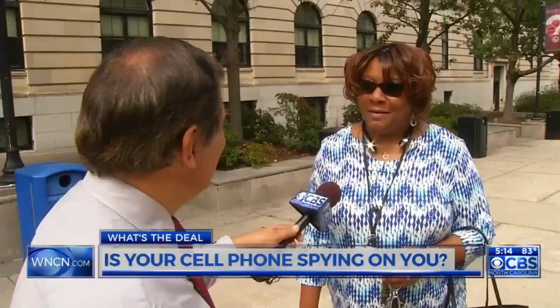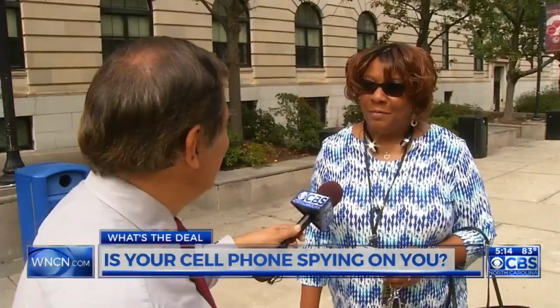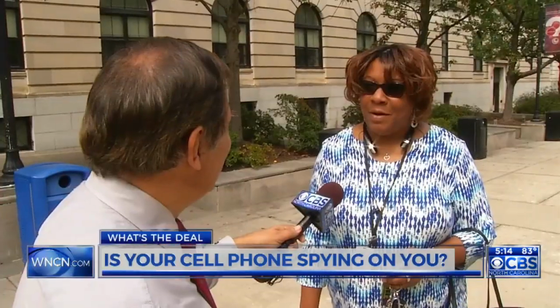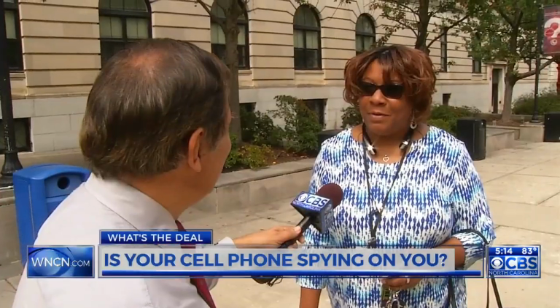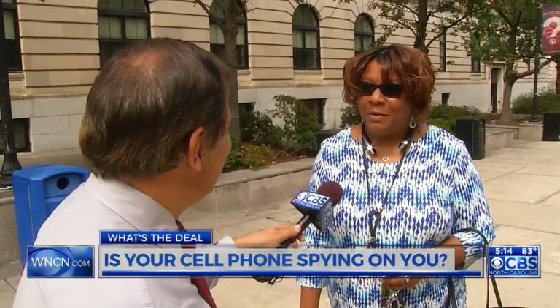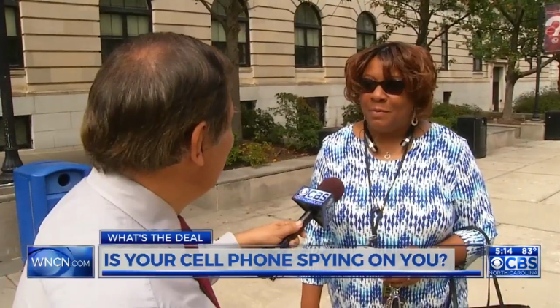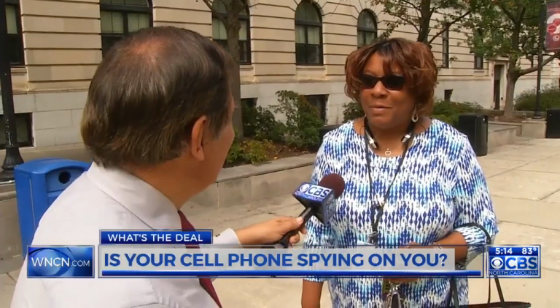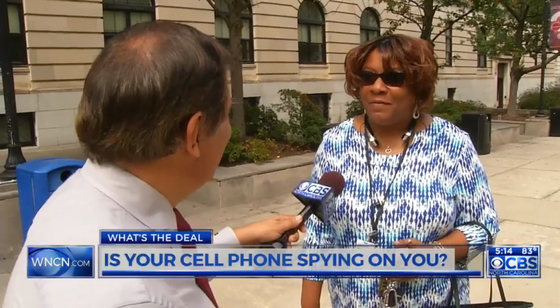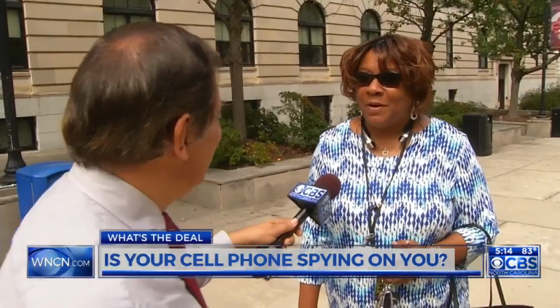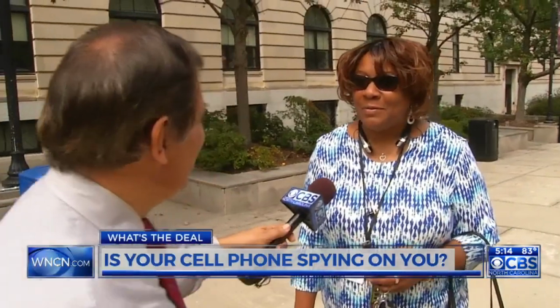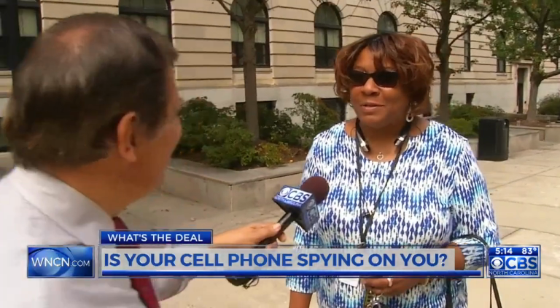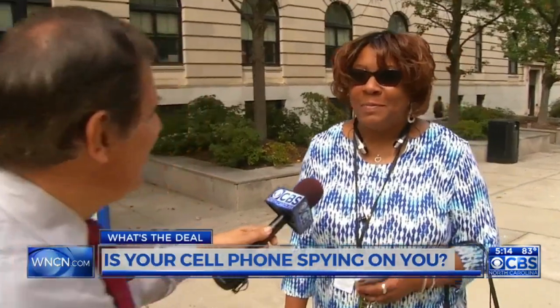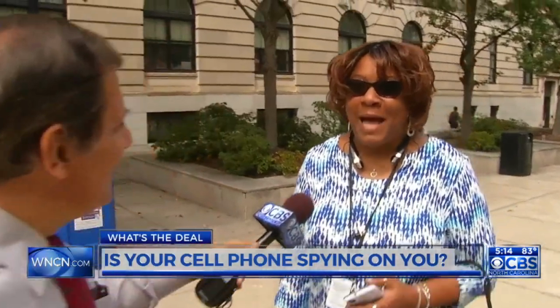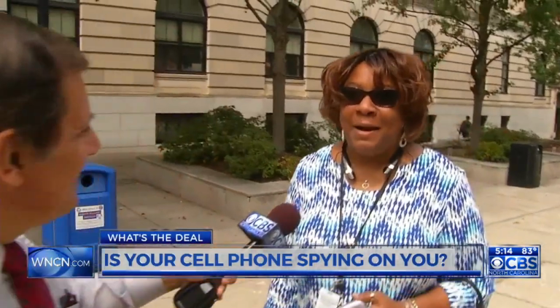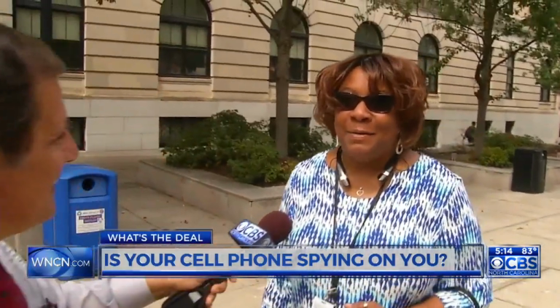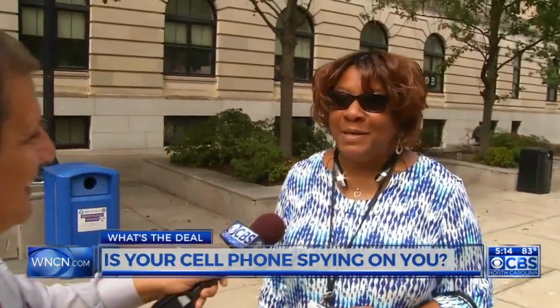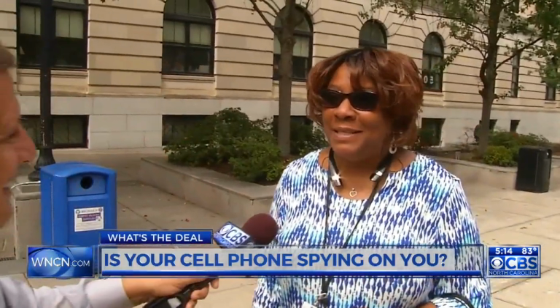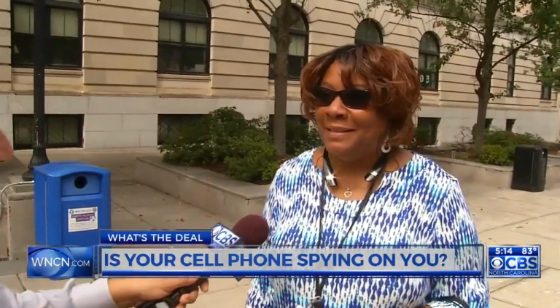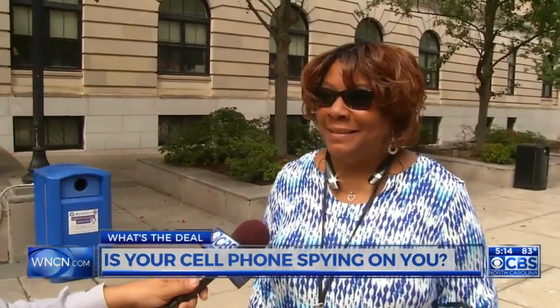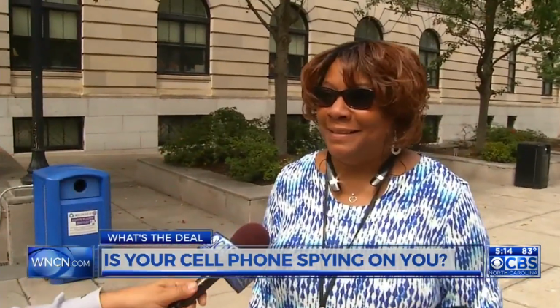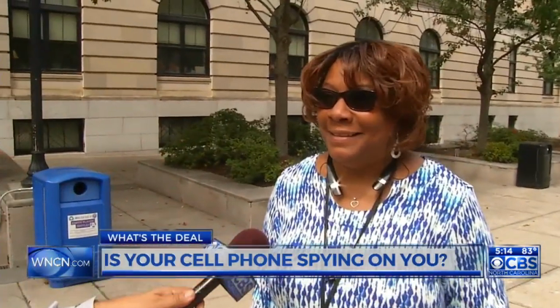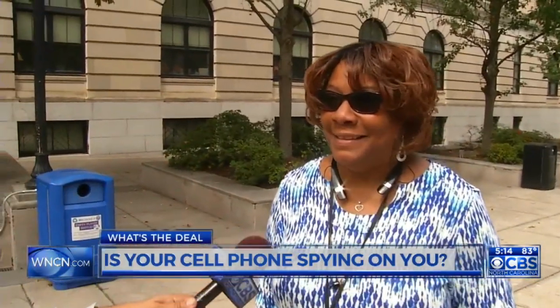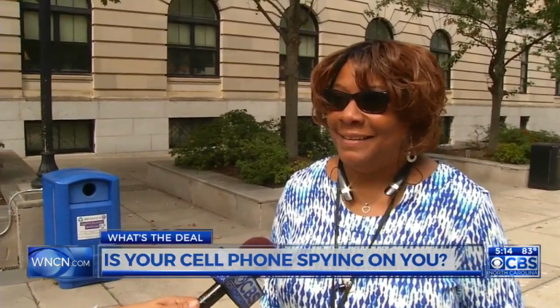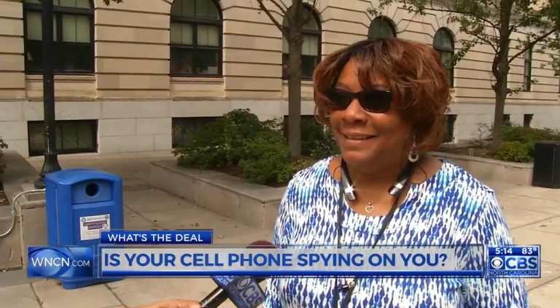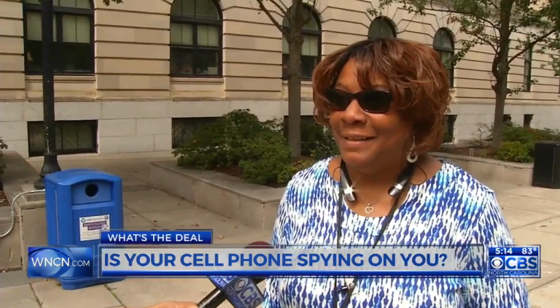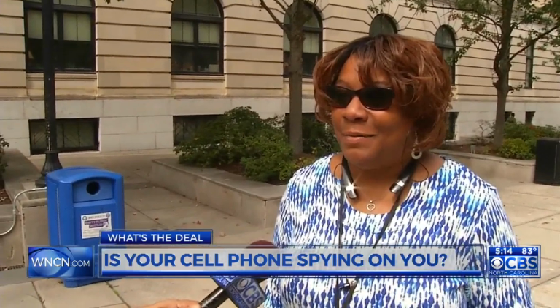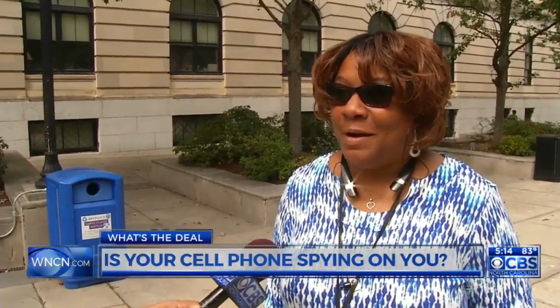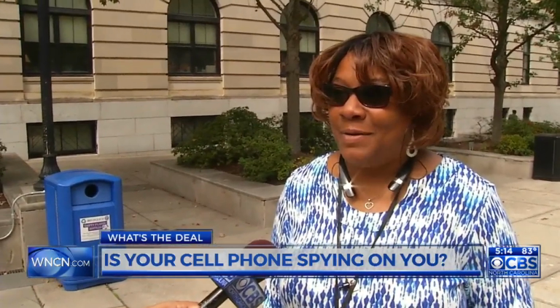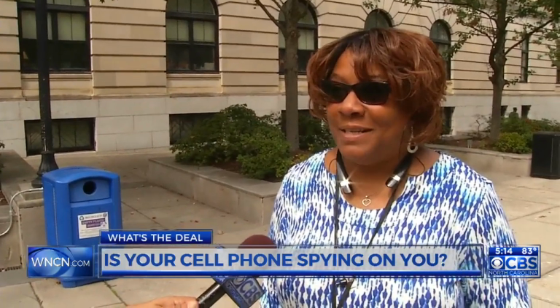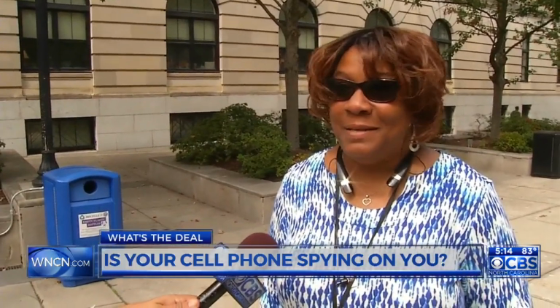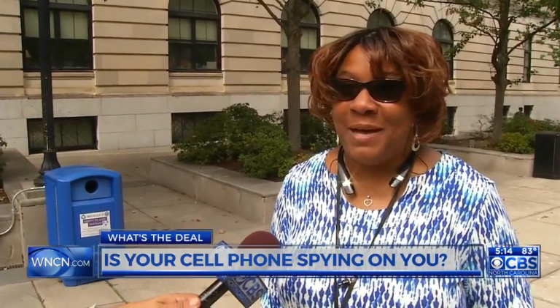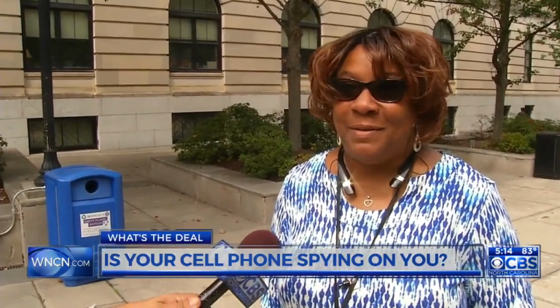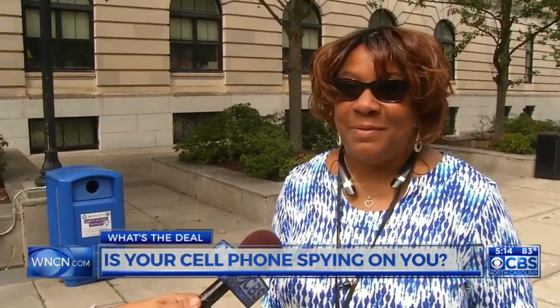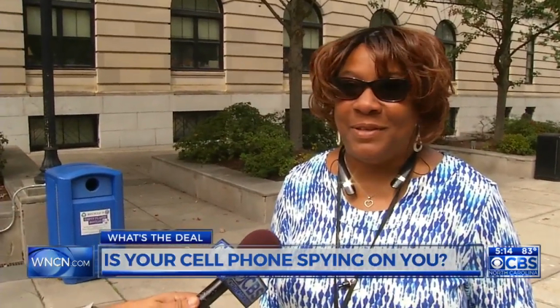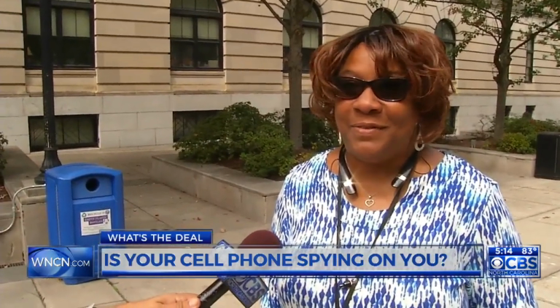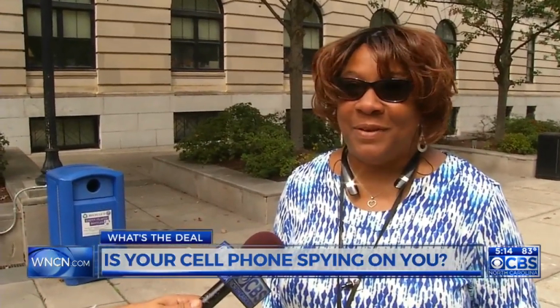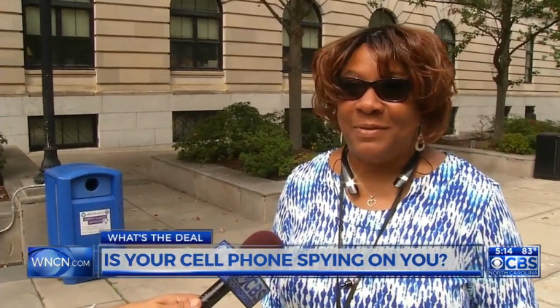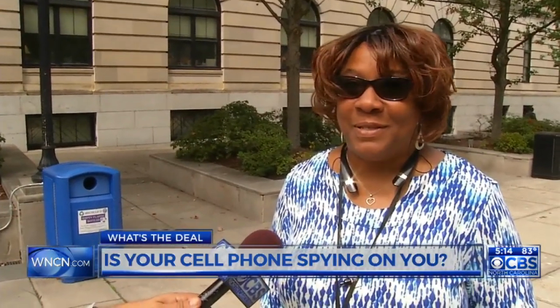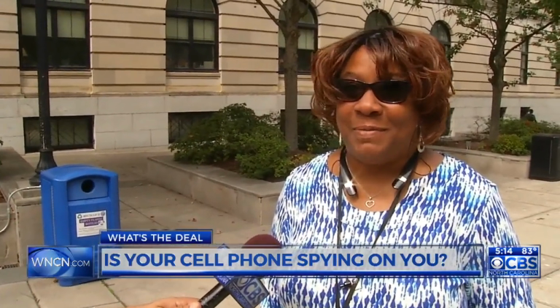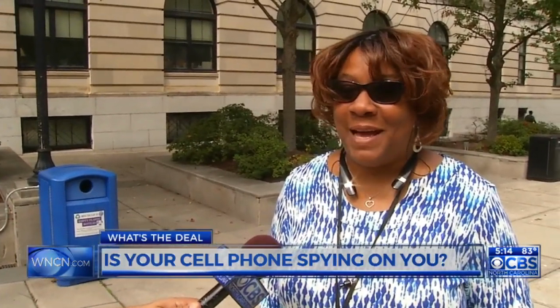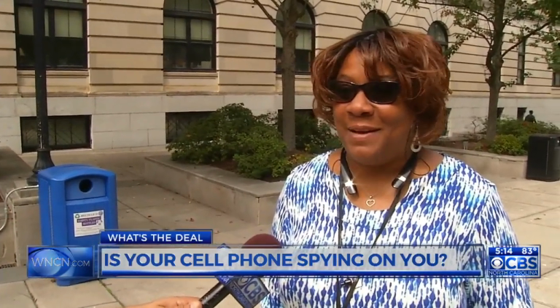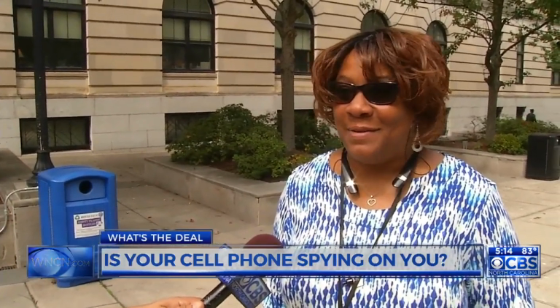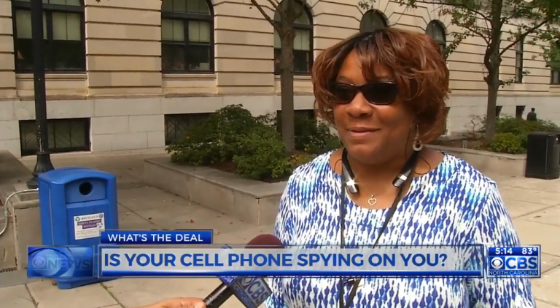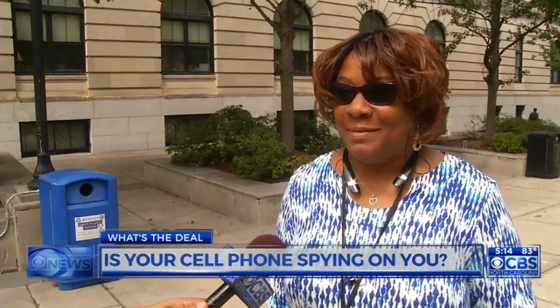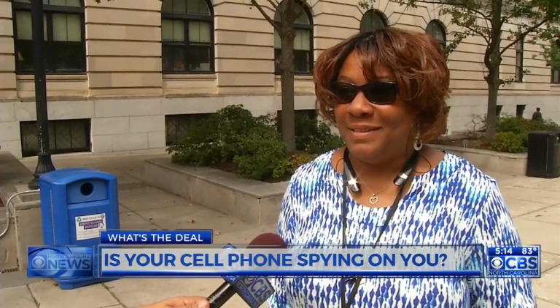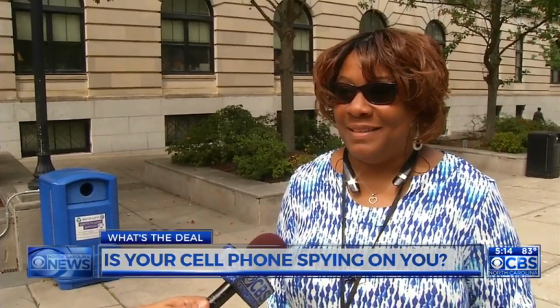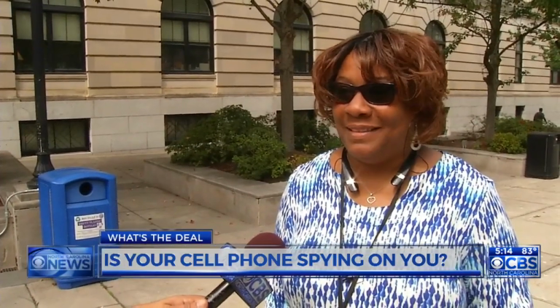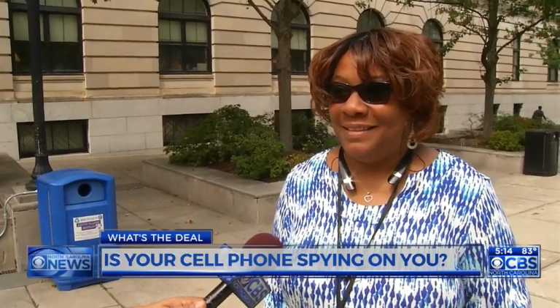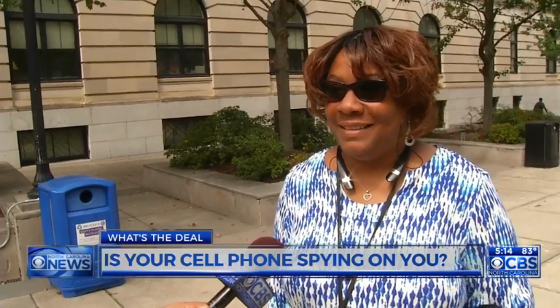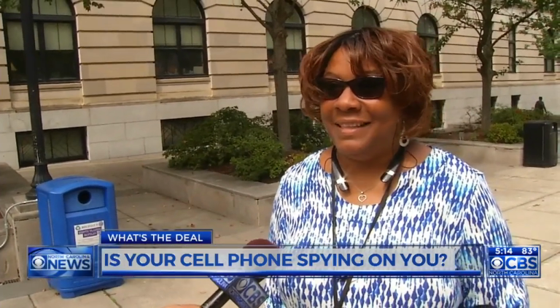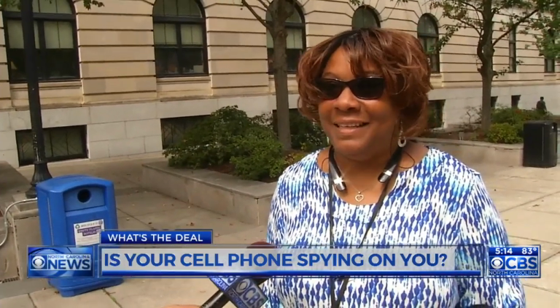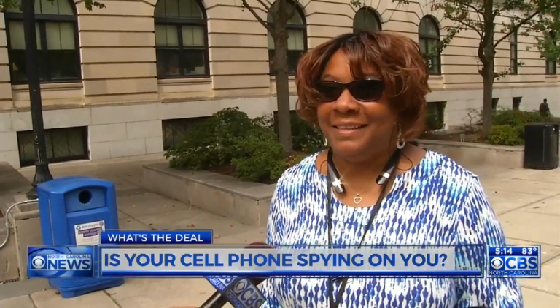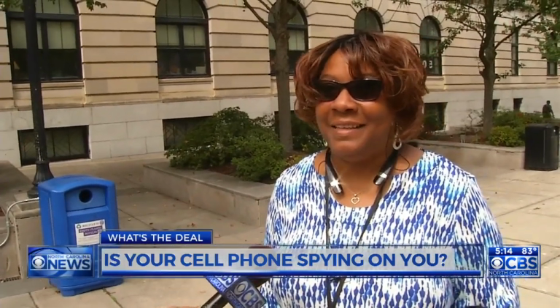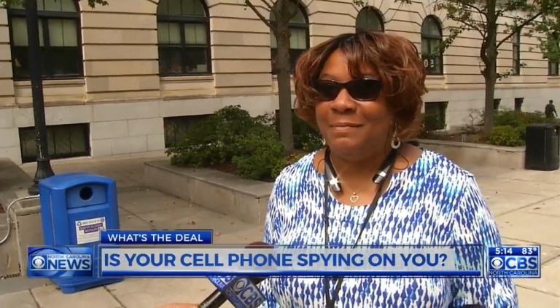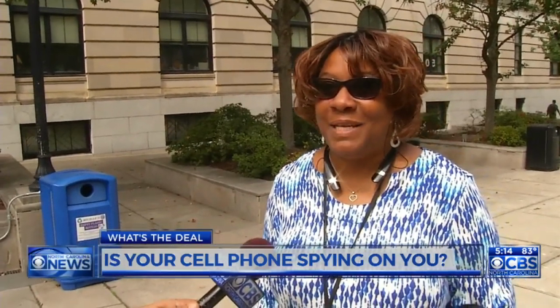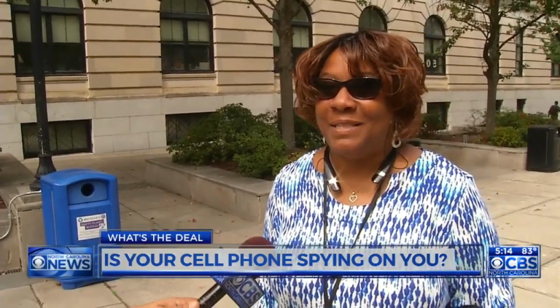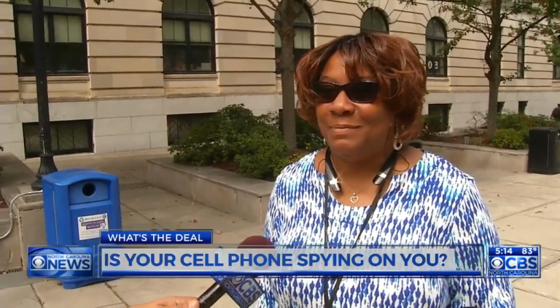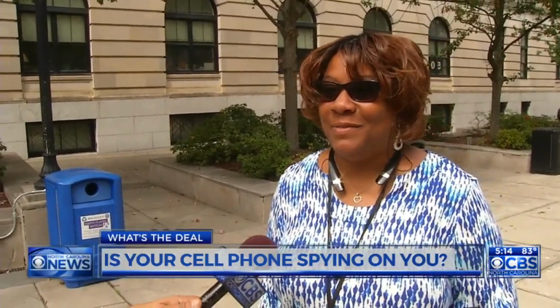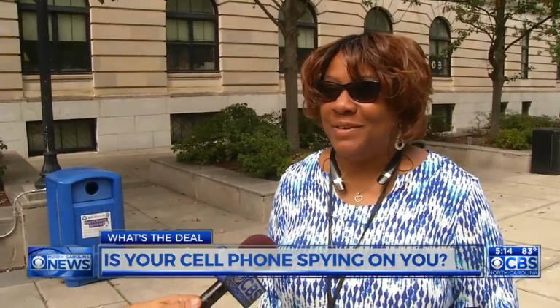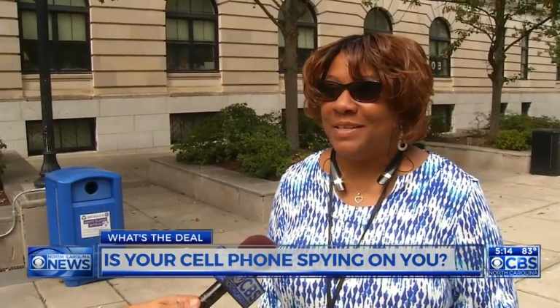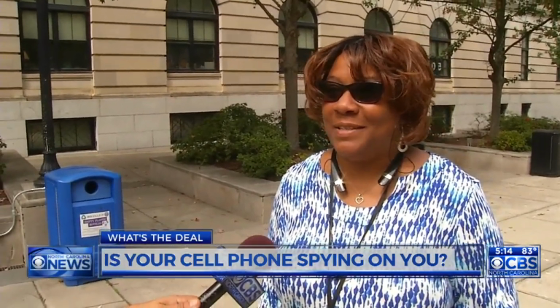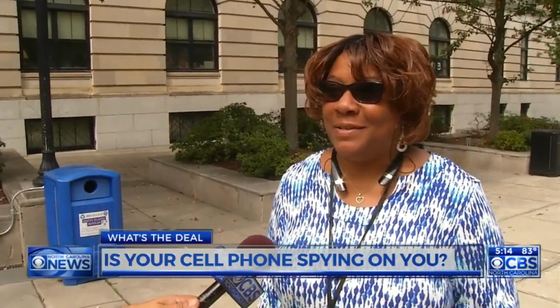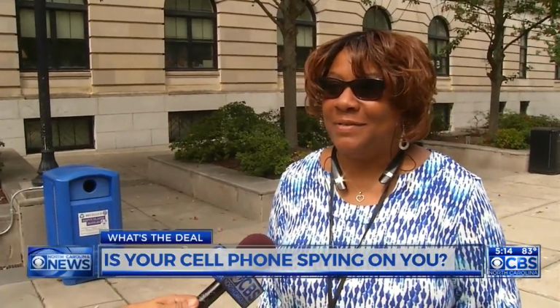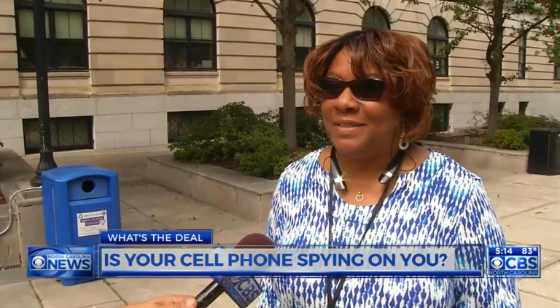Why would I want my phone to spy on me? Why would anybody want their phone to spy on them? Yeah, that makes me very nervous.